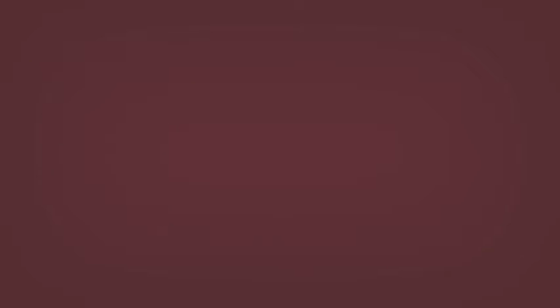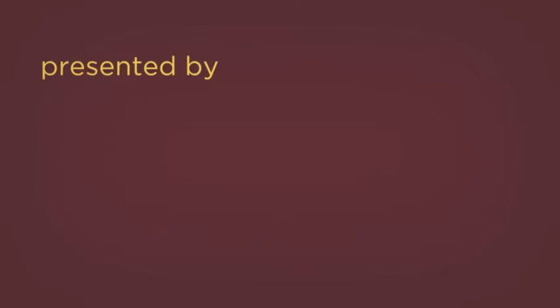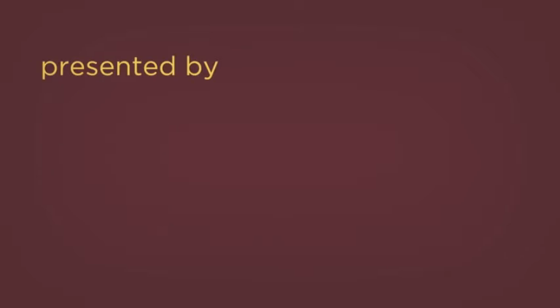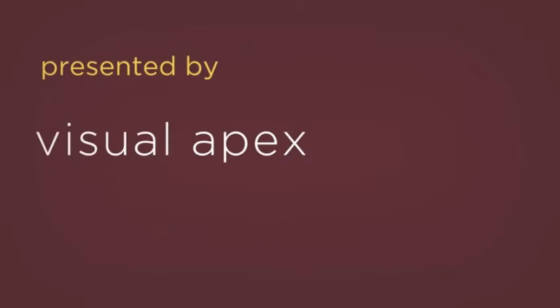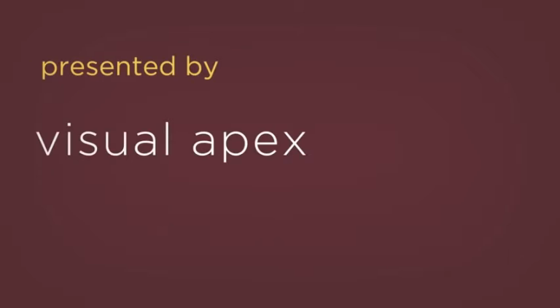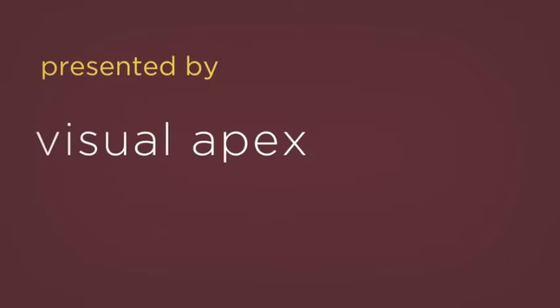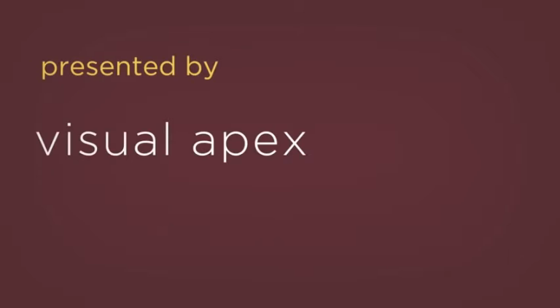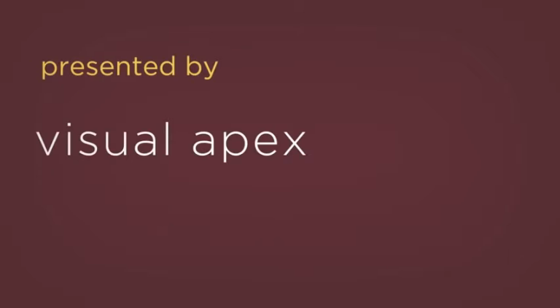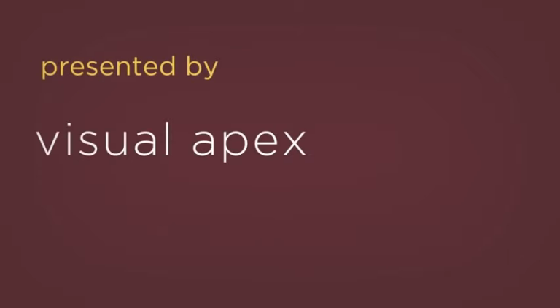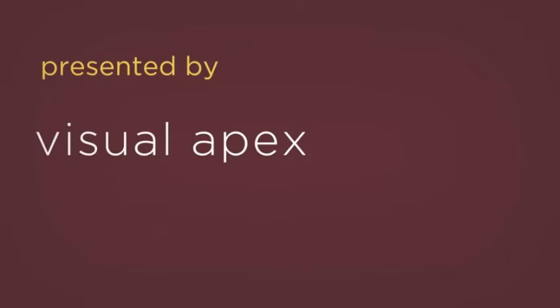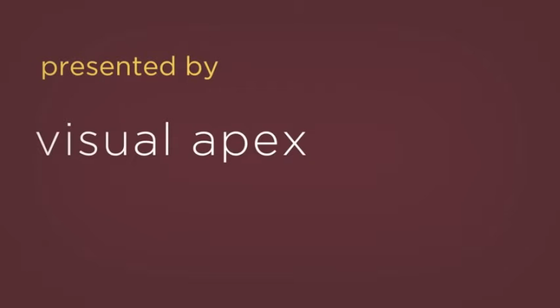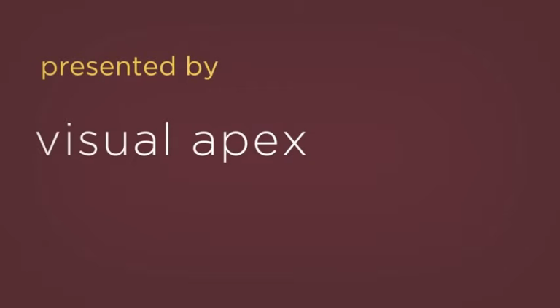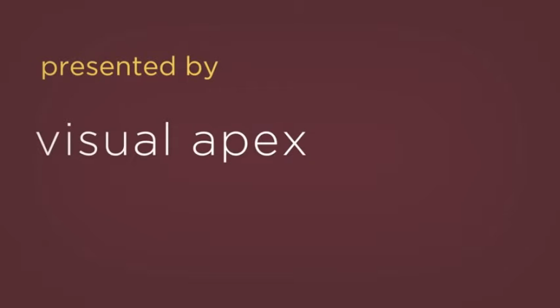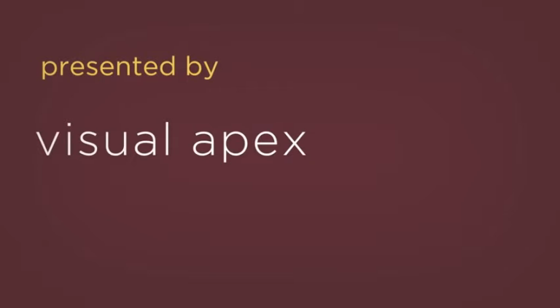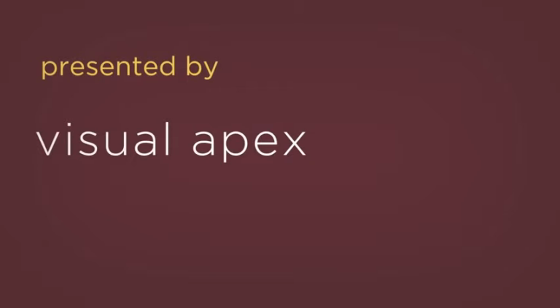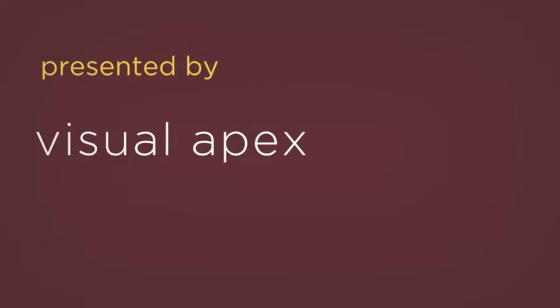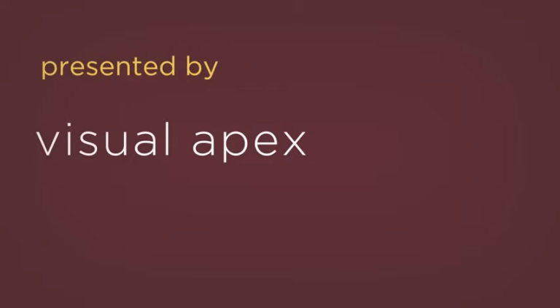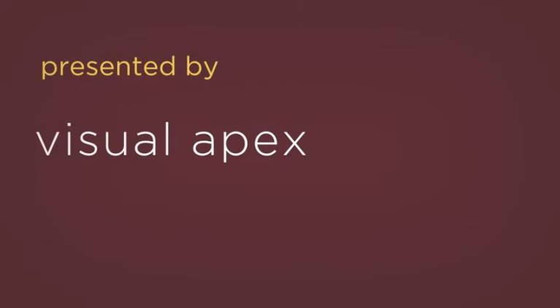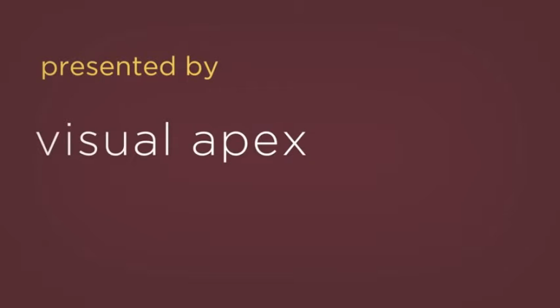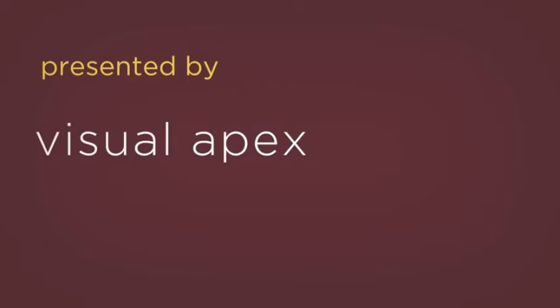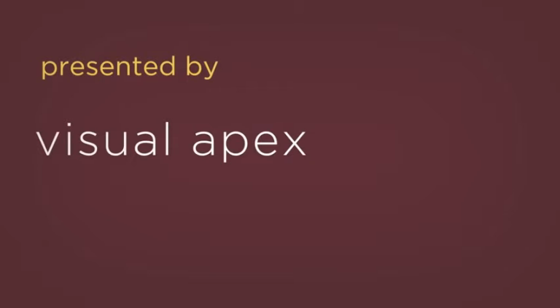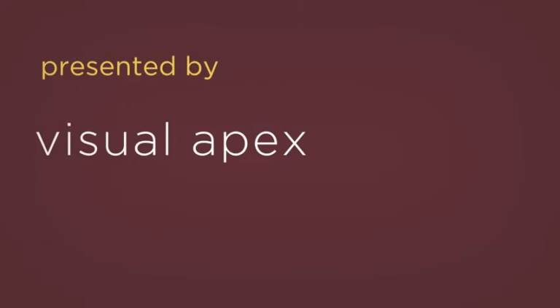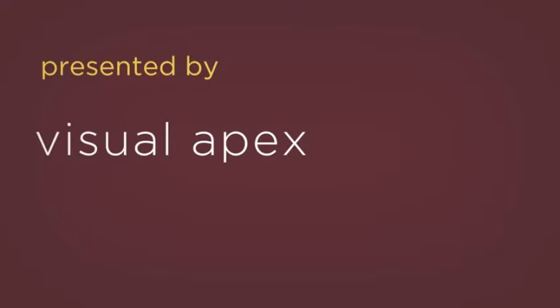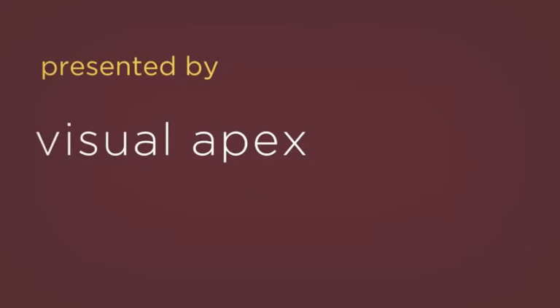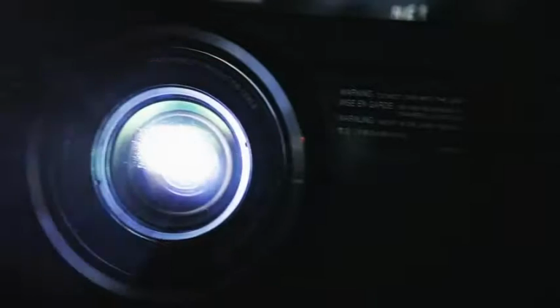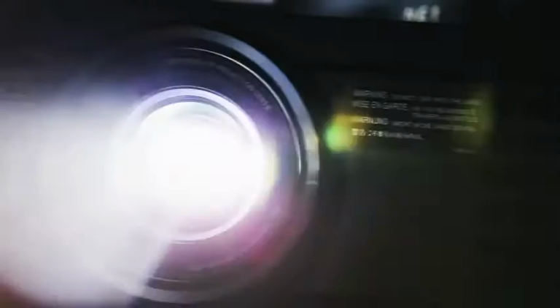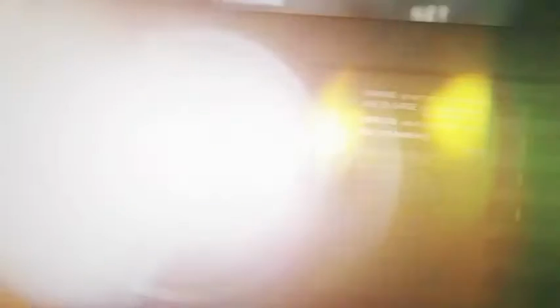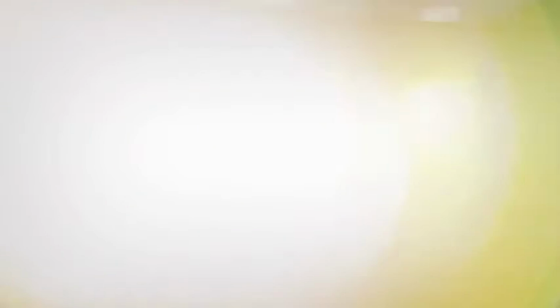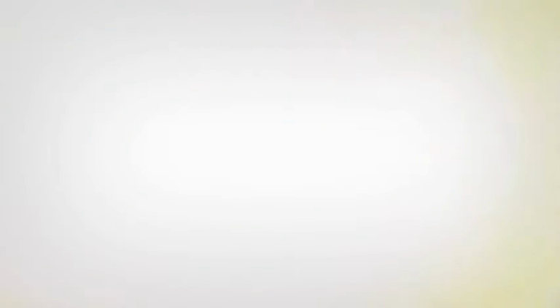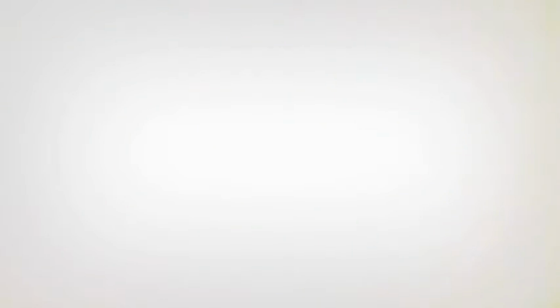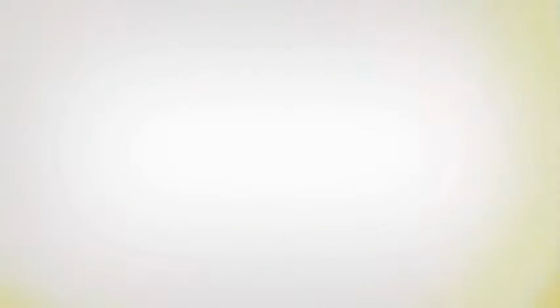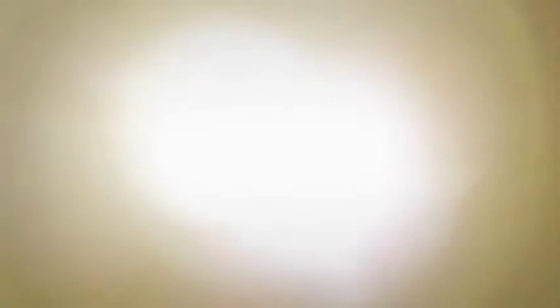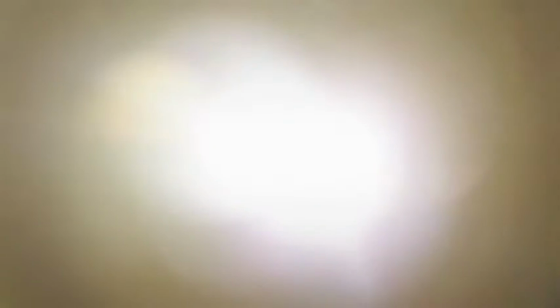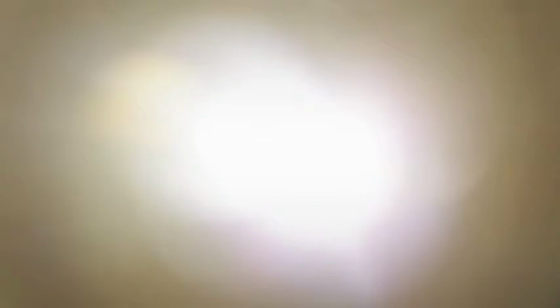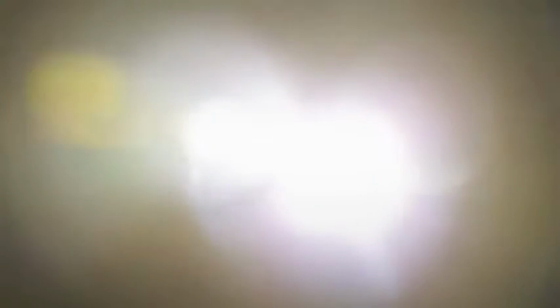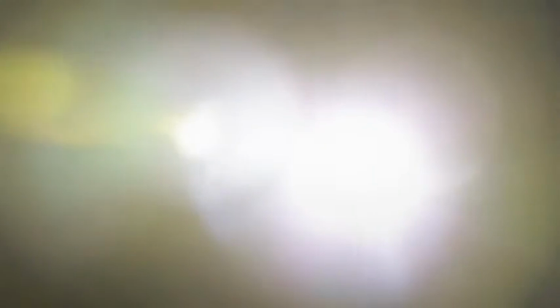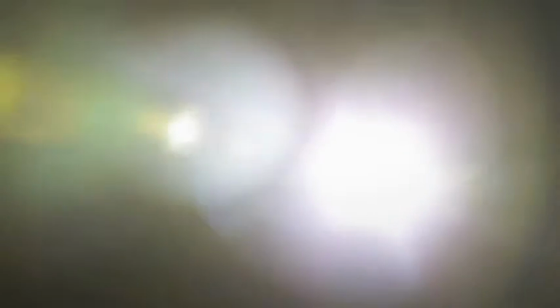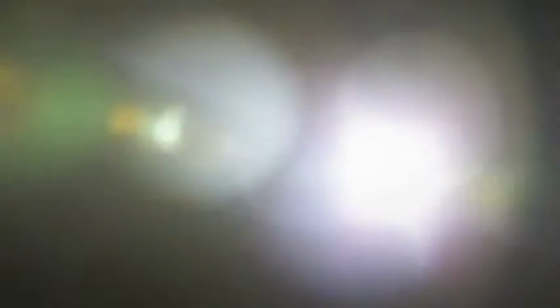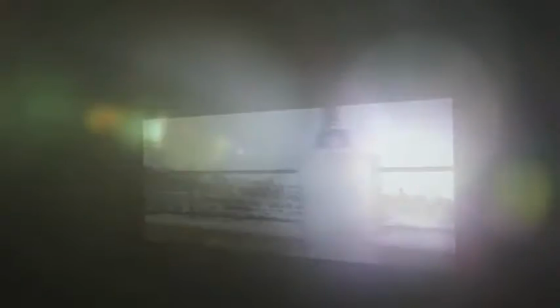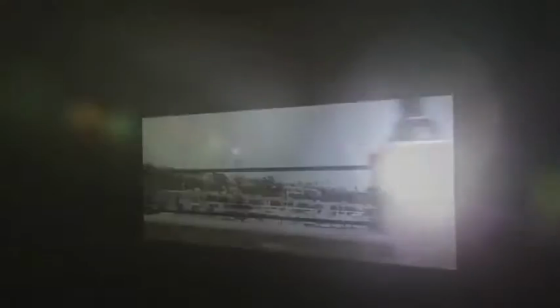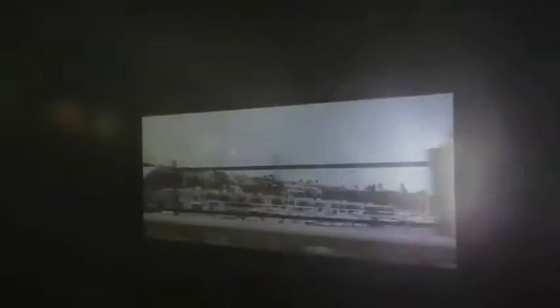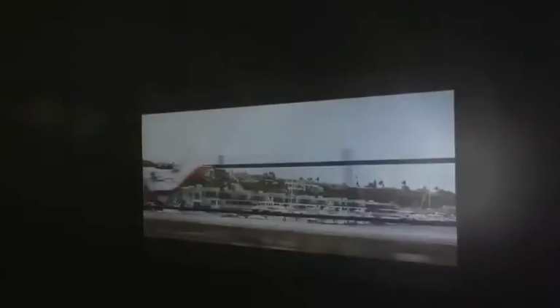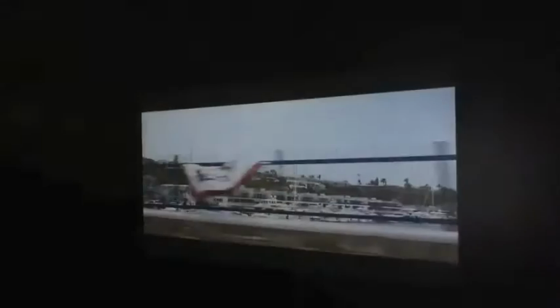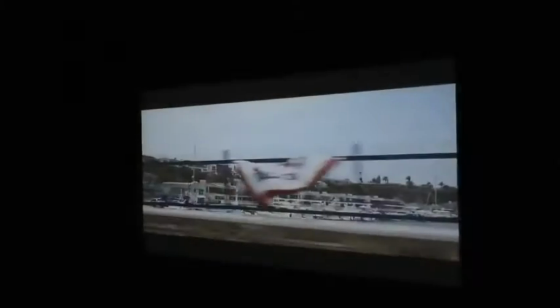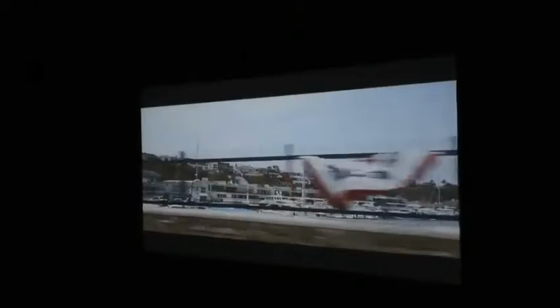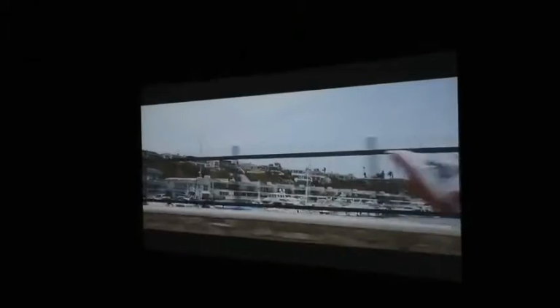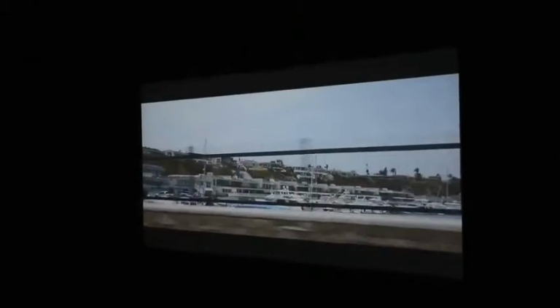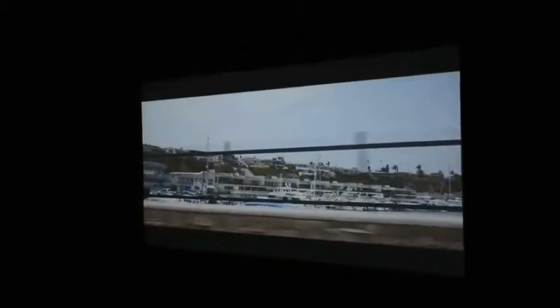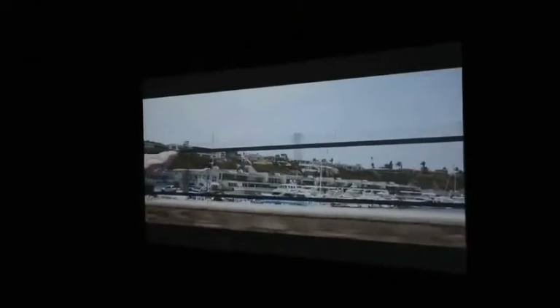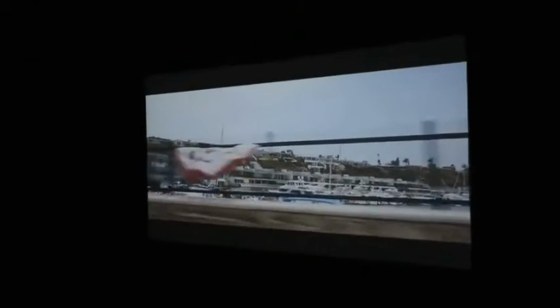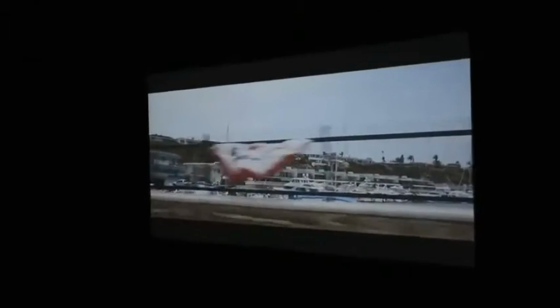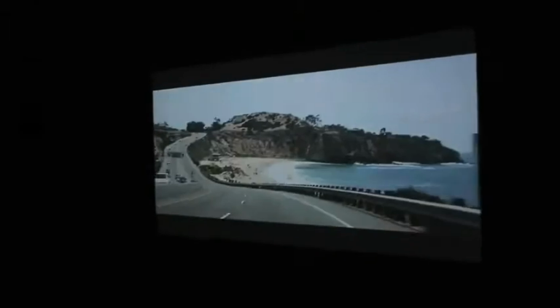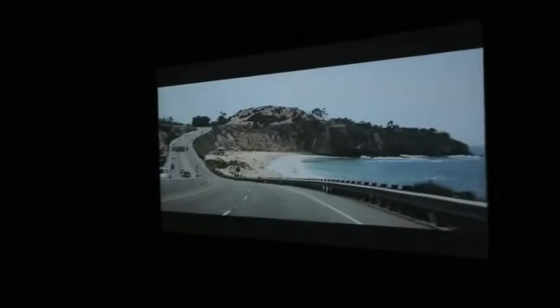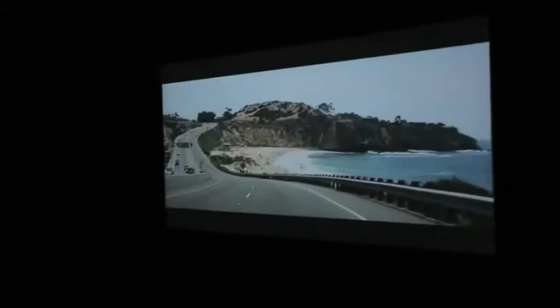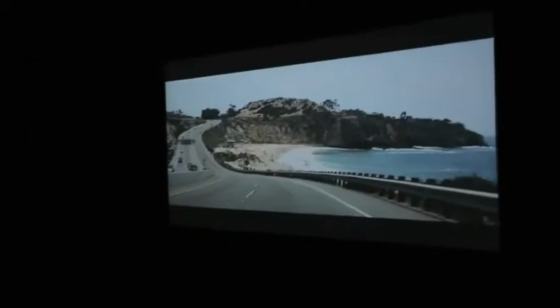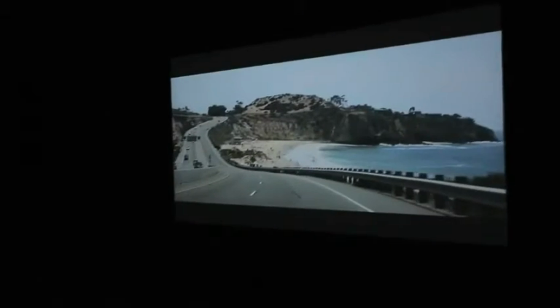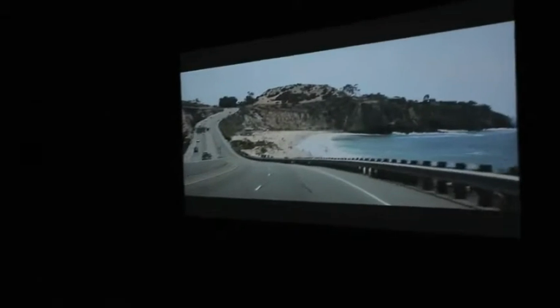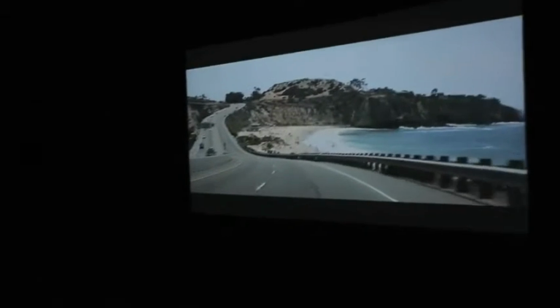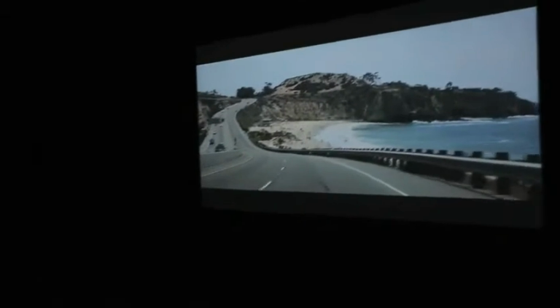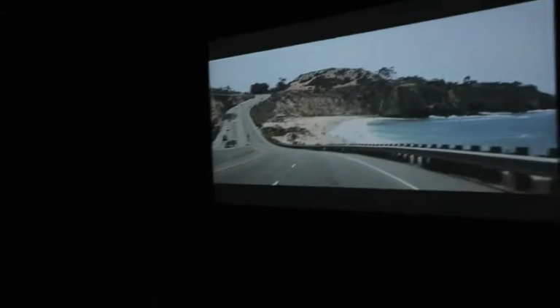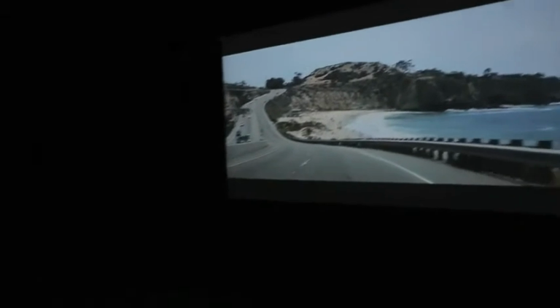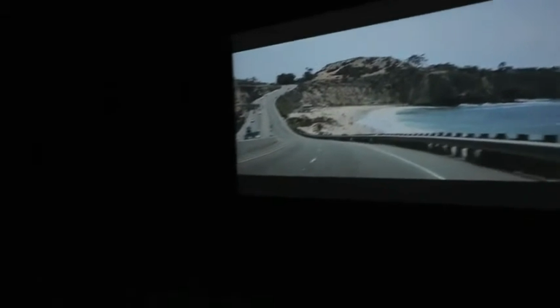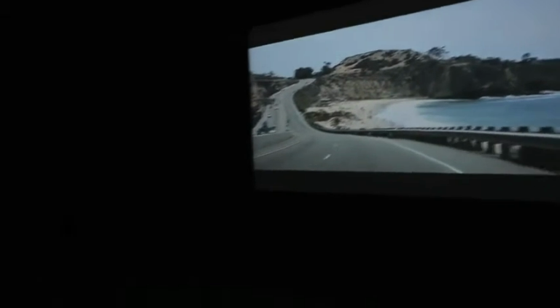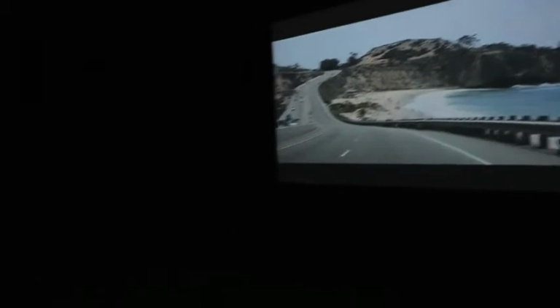Hi, I'm Charlie Moore, President of Visual Apex, and this is the new 120HD VAPEX Projecto Screen.